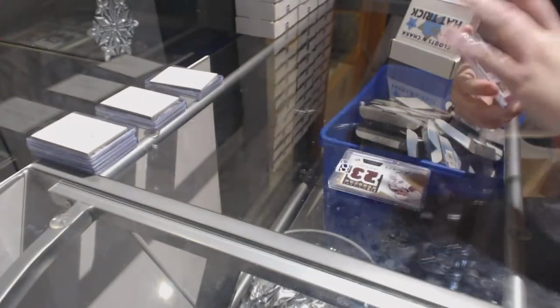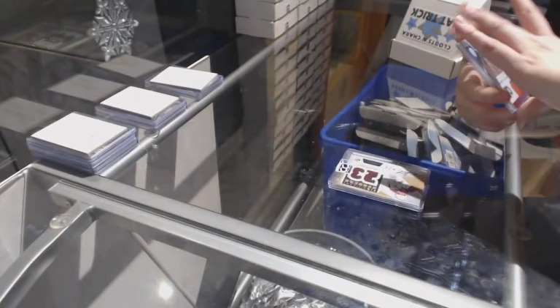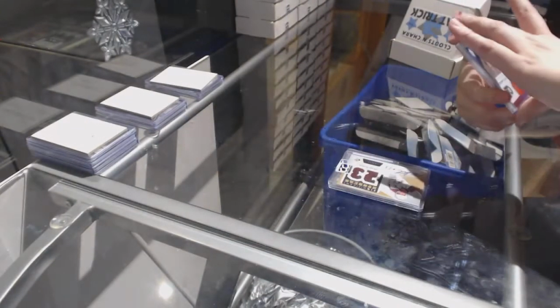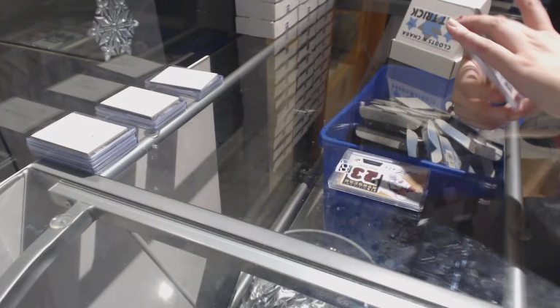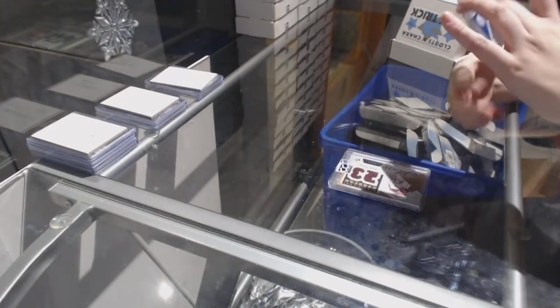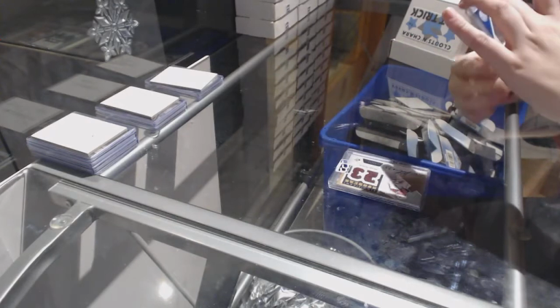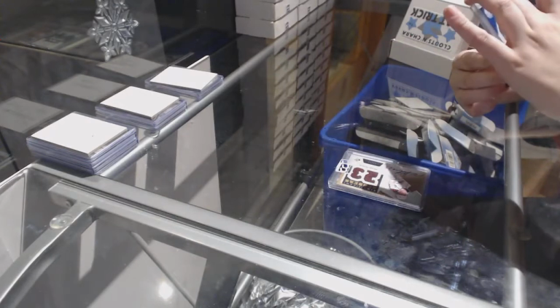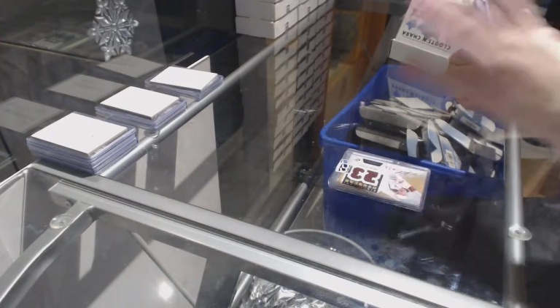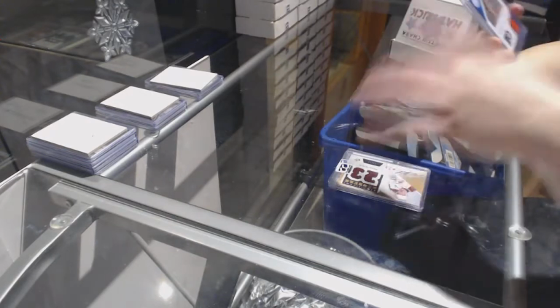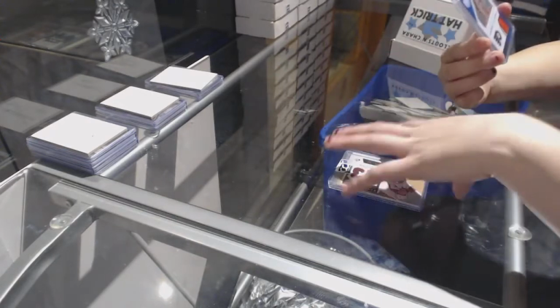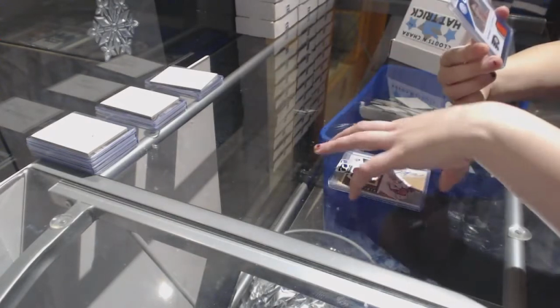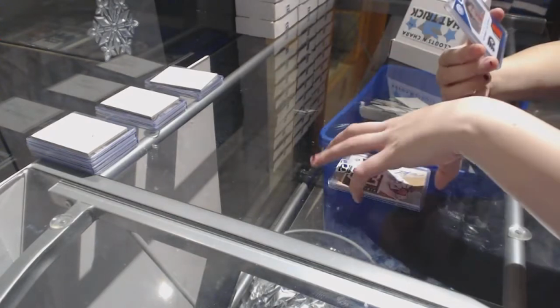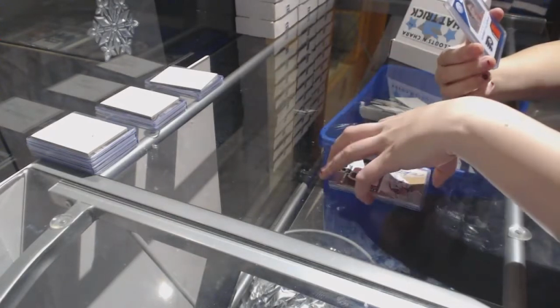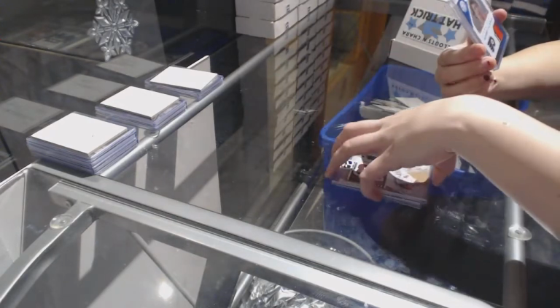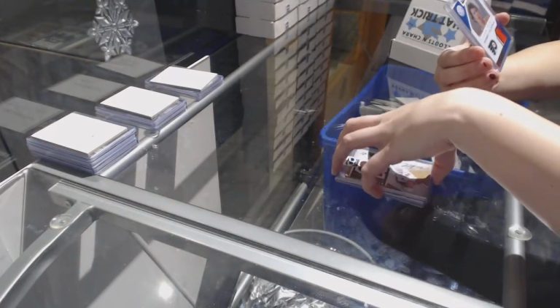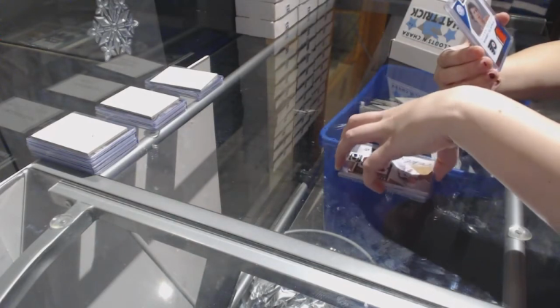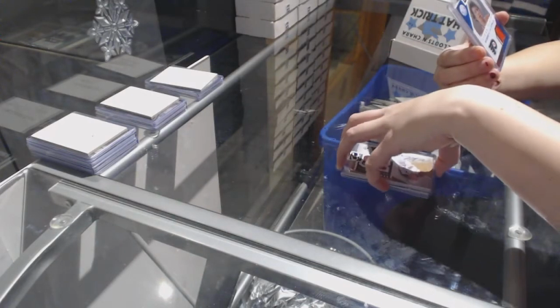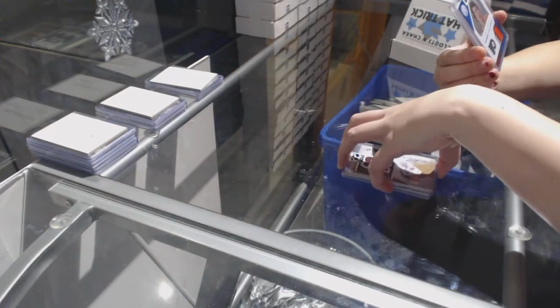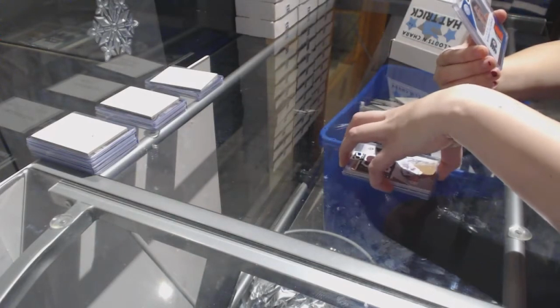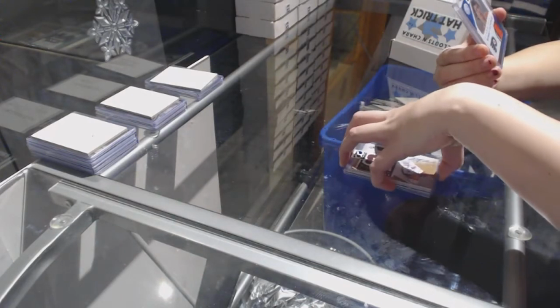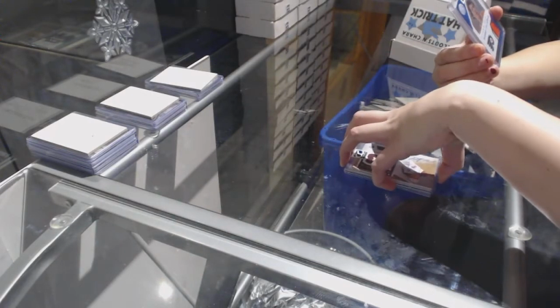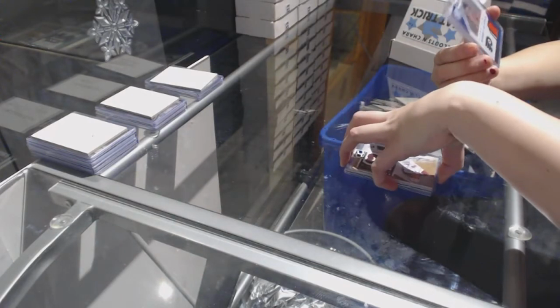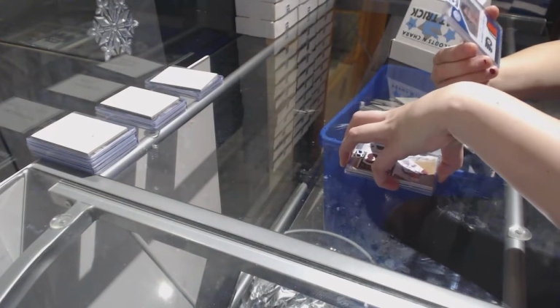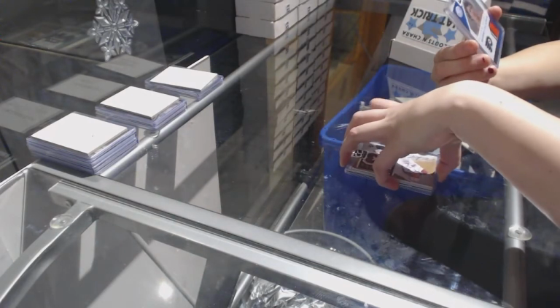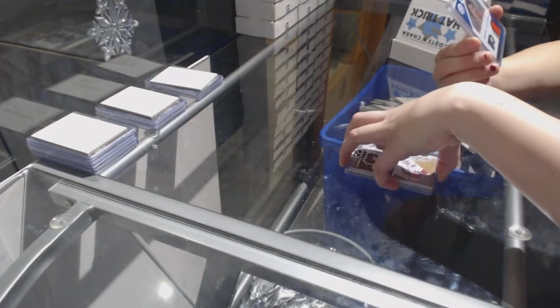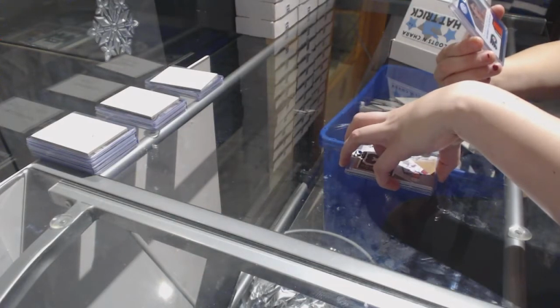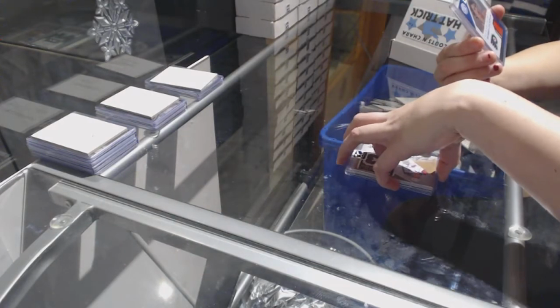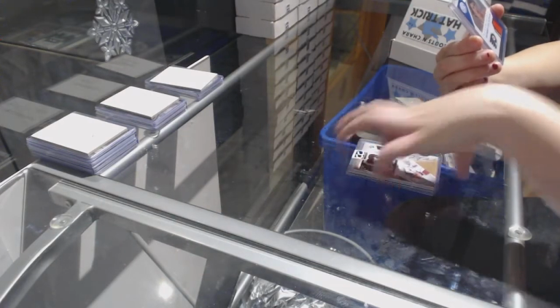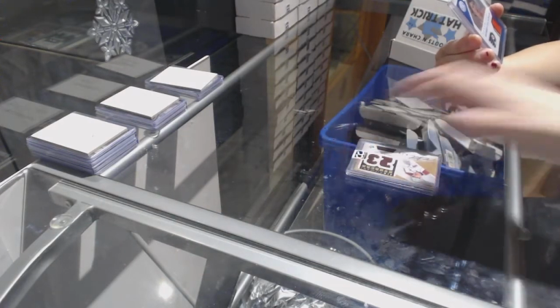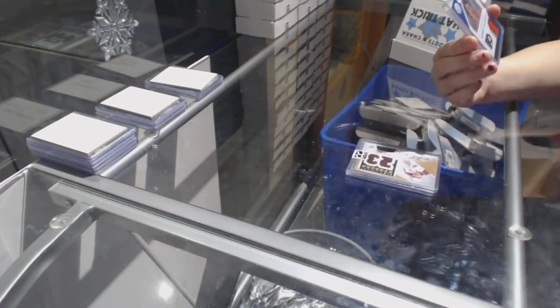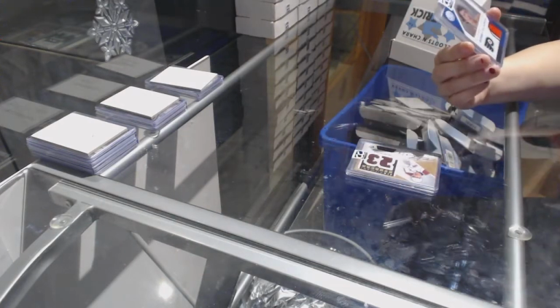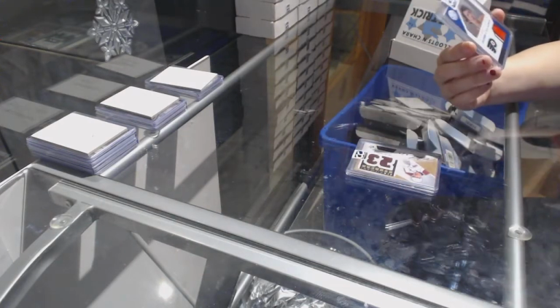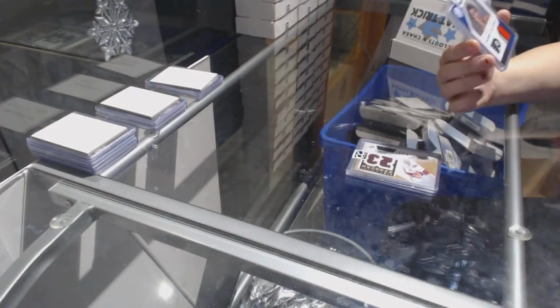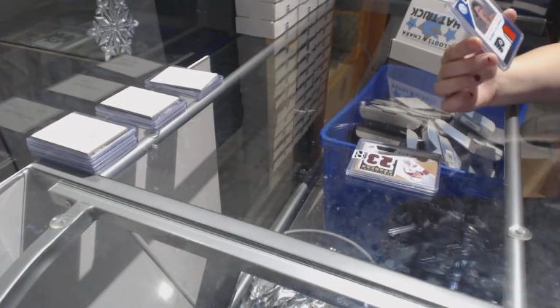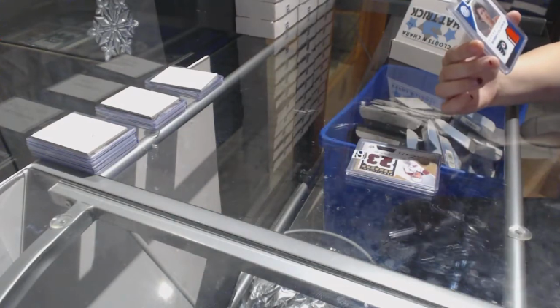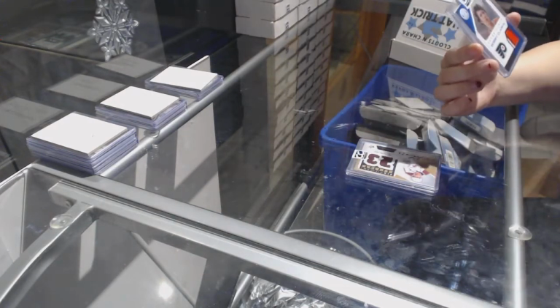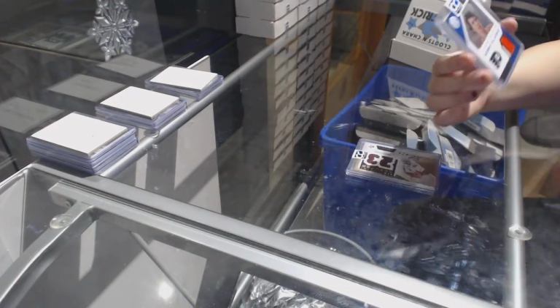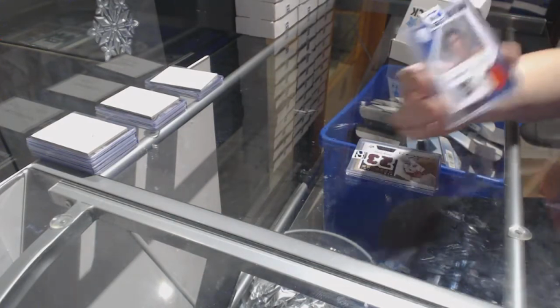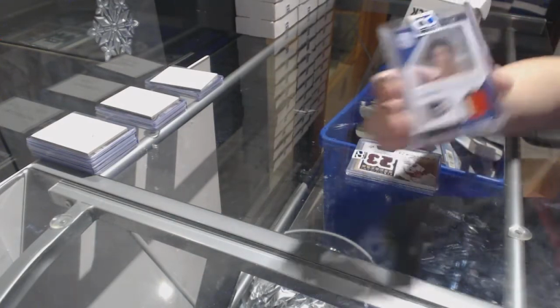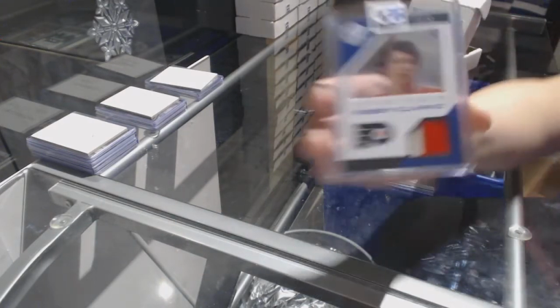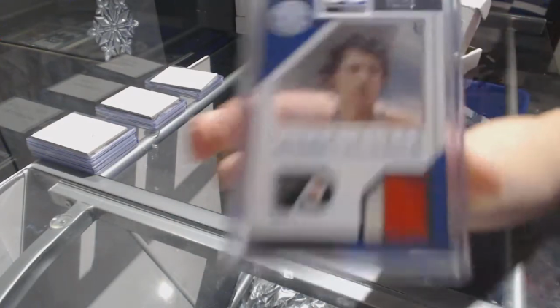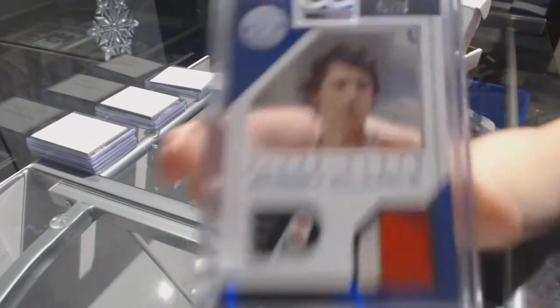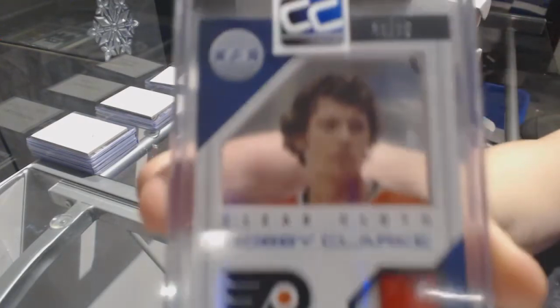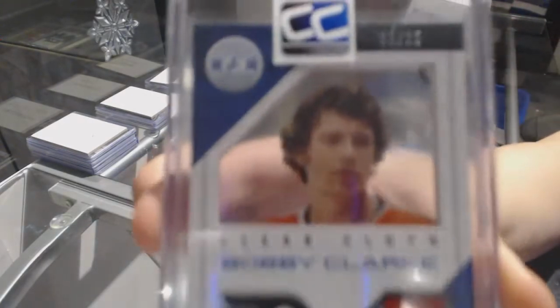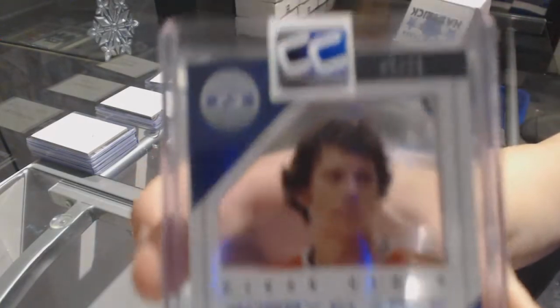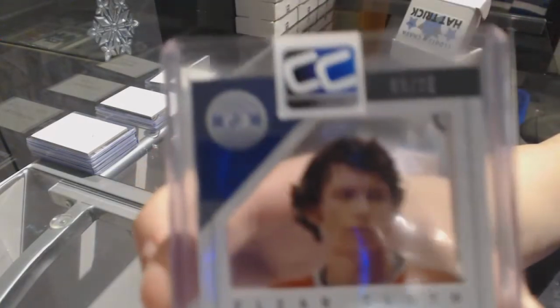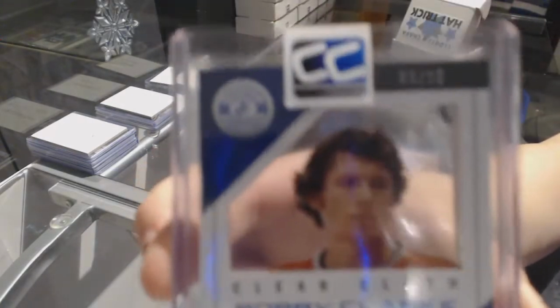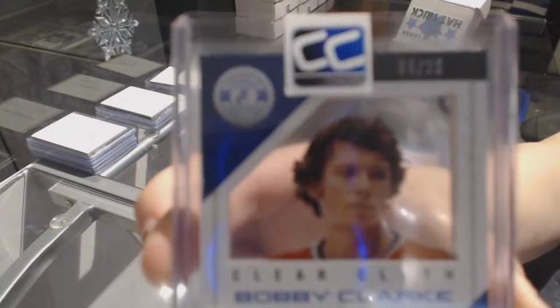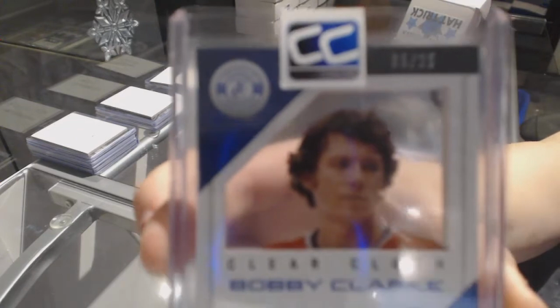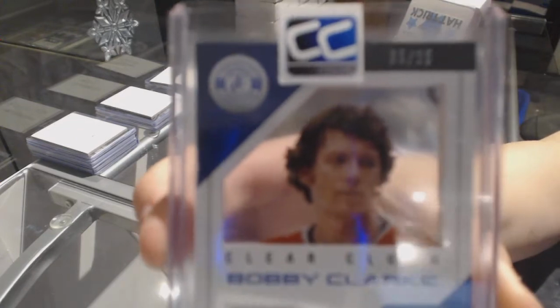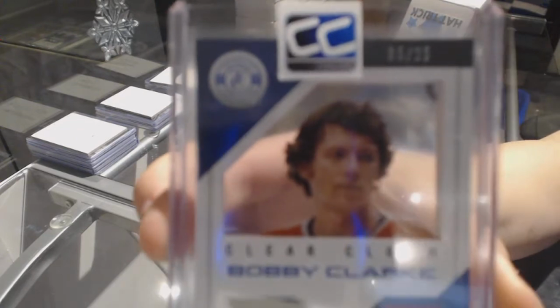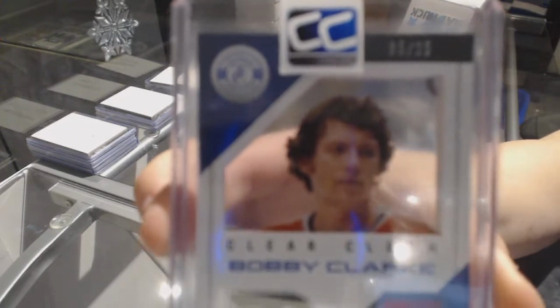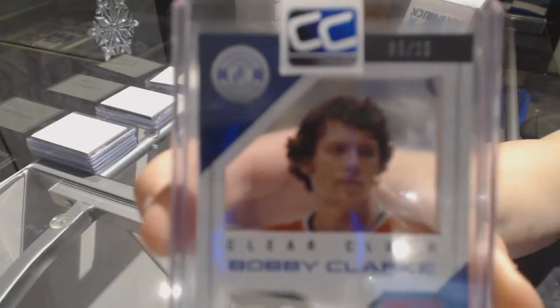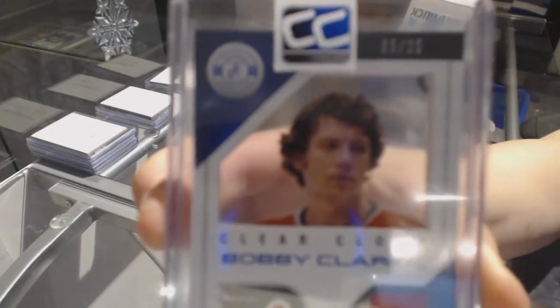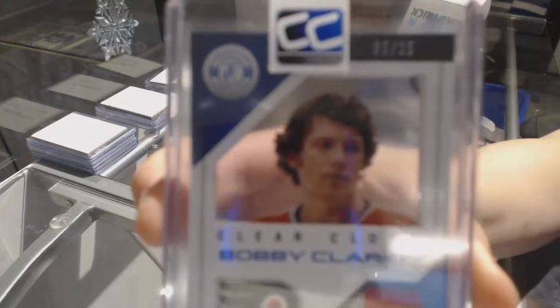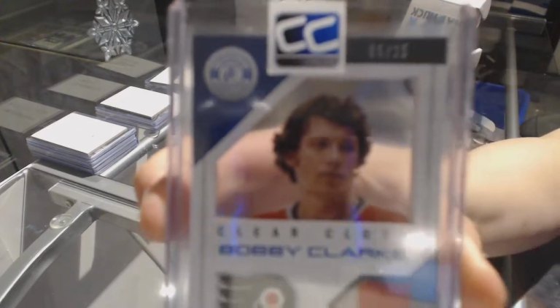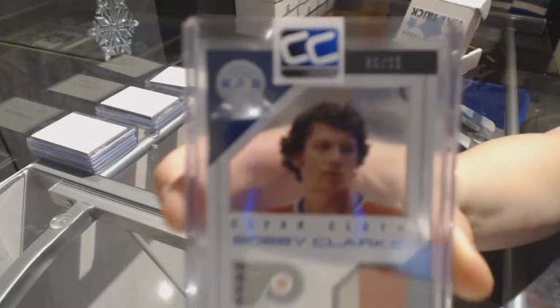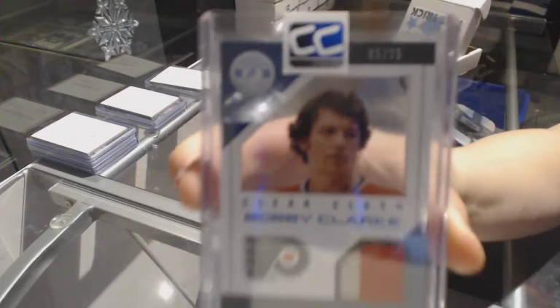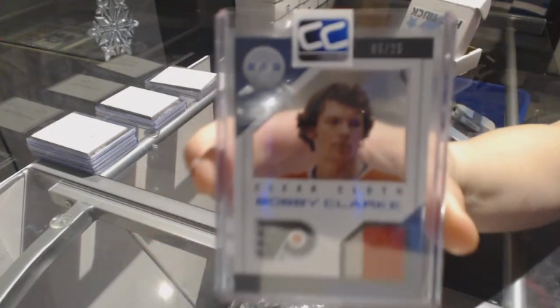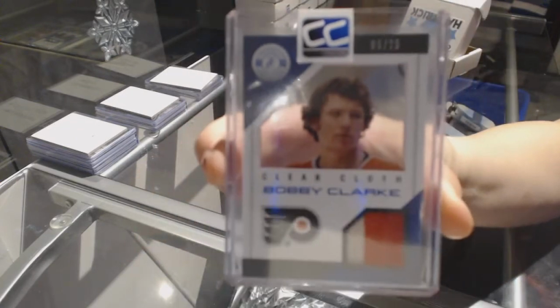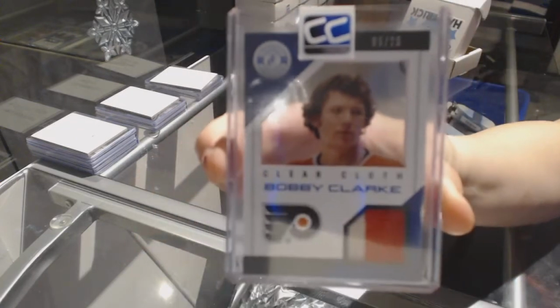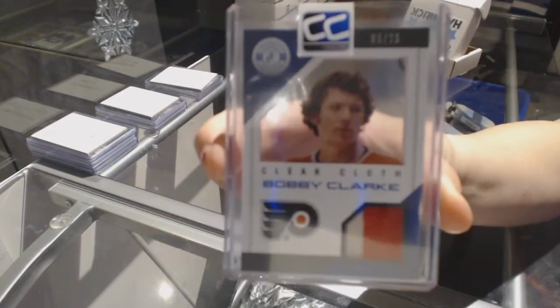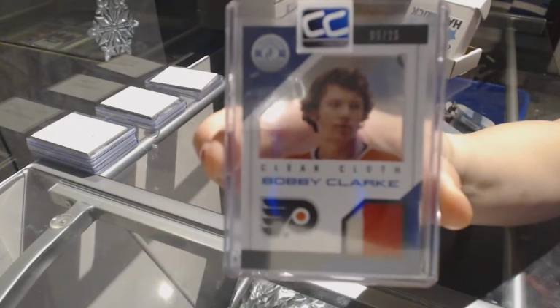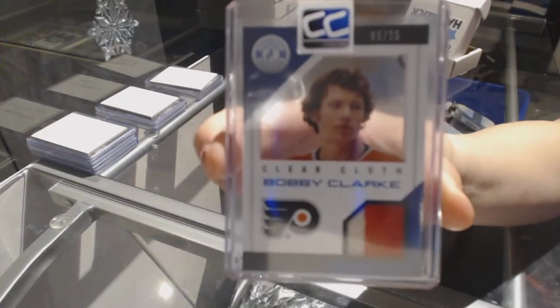And we've got a Clear Cut Prime Jersey Auto number to 25 for the Philadelphia Flyers — Bobby Clark.